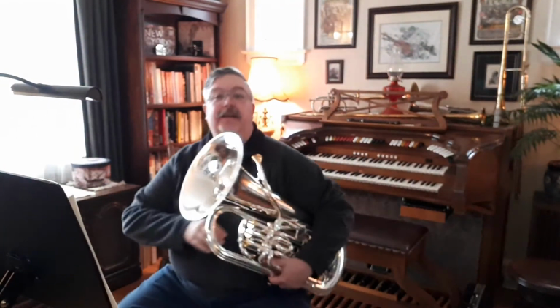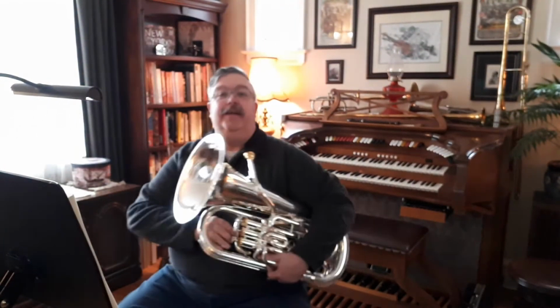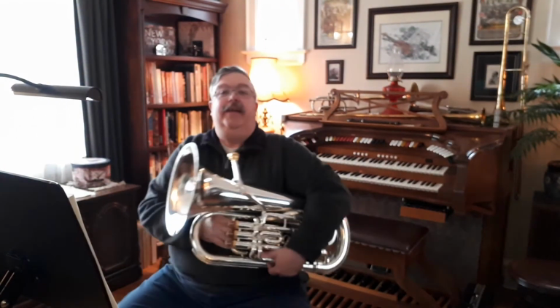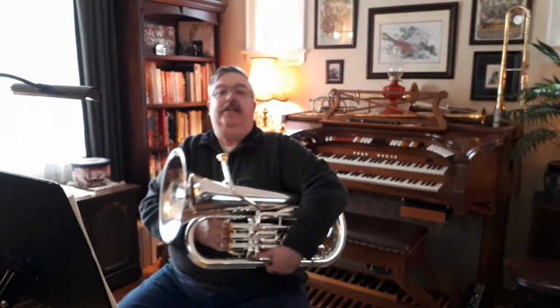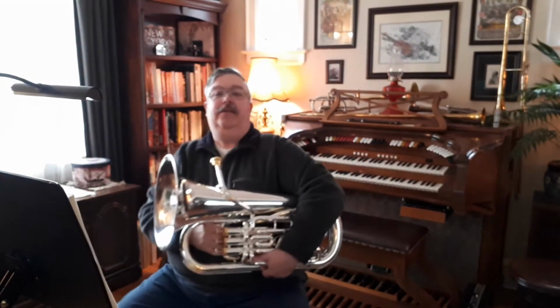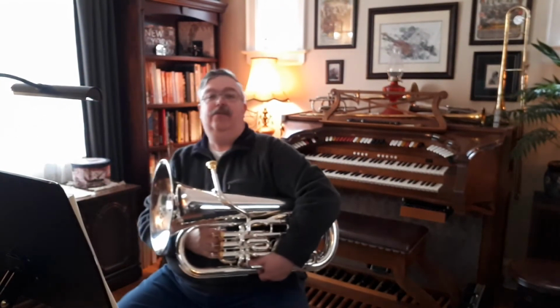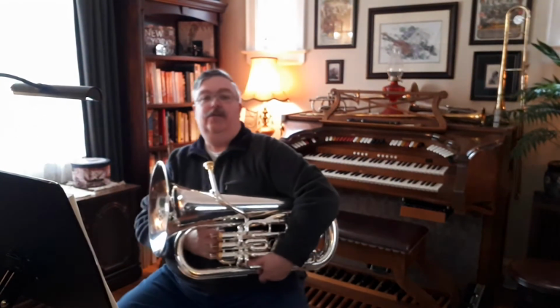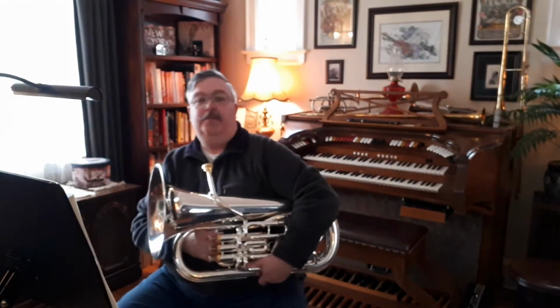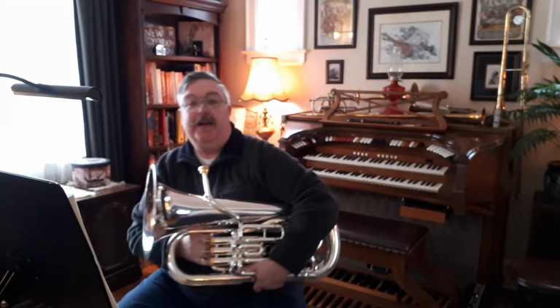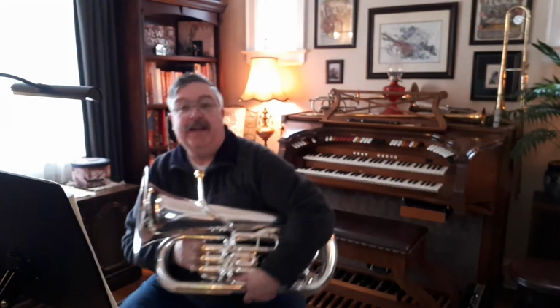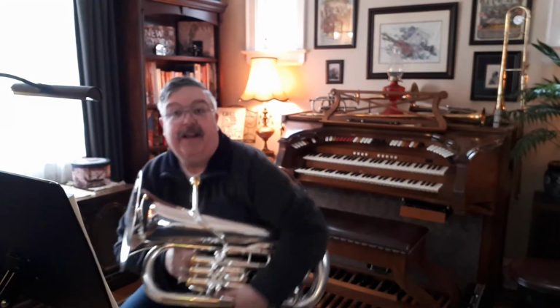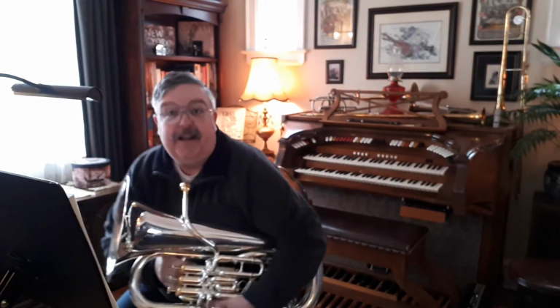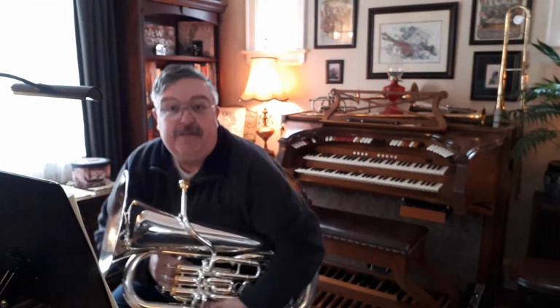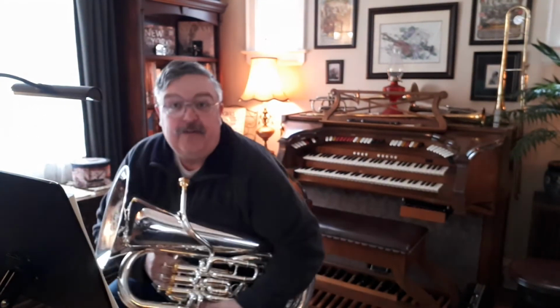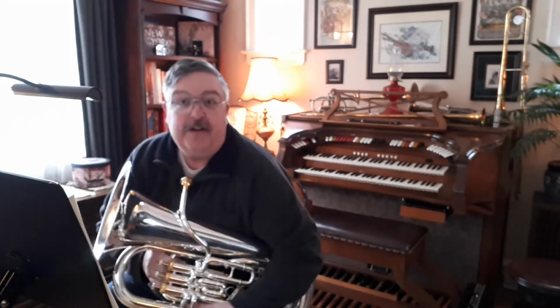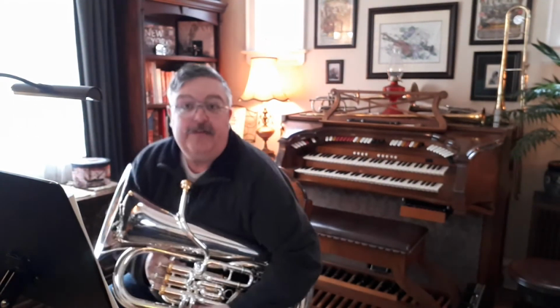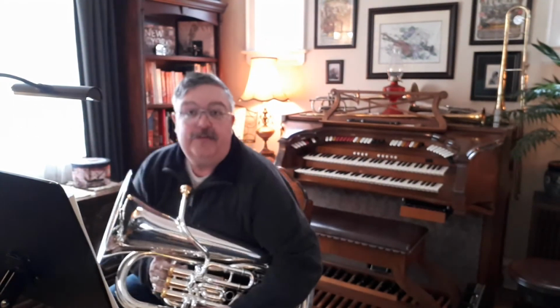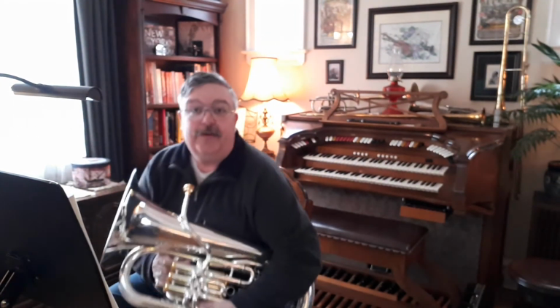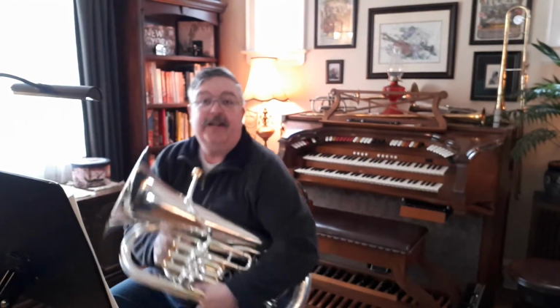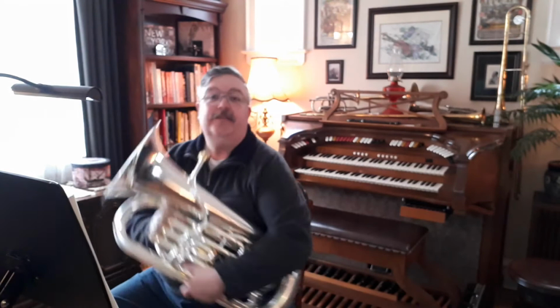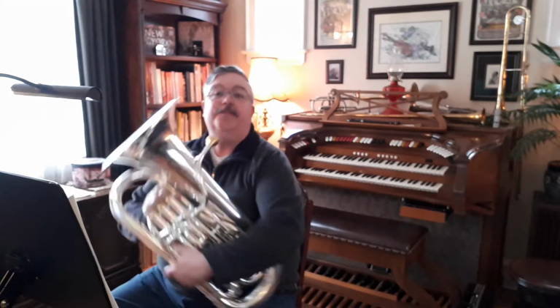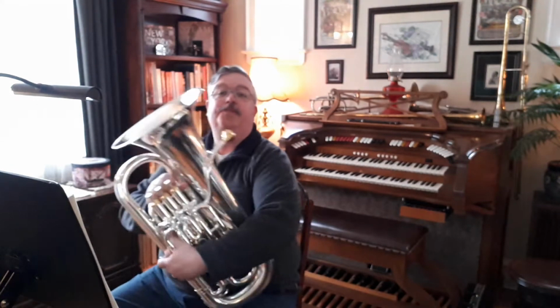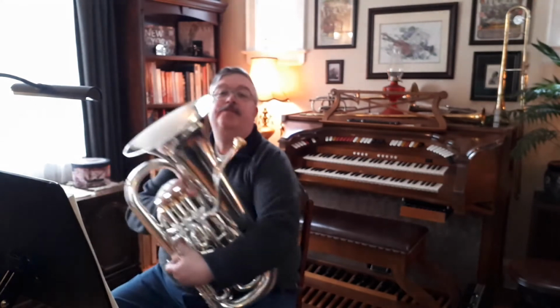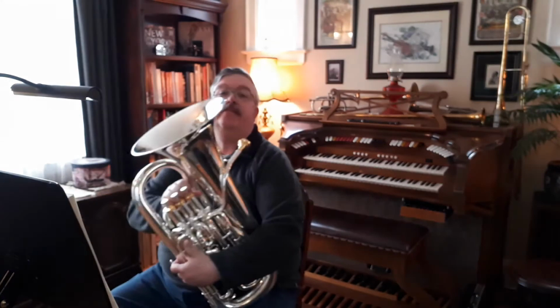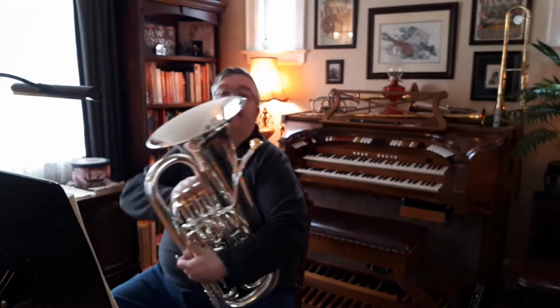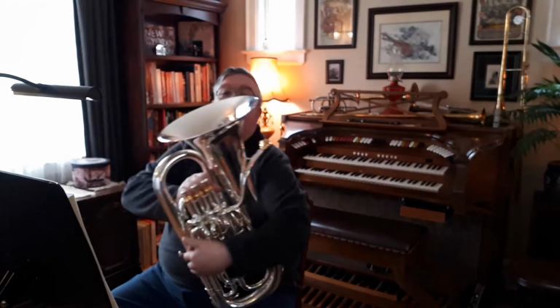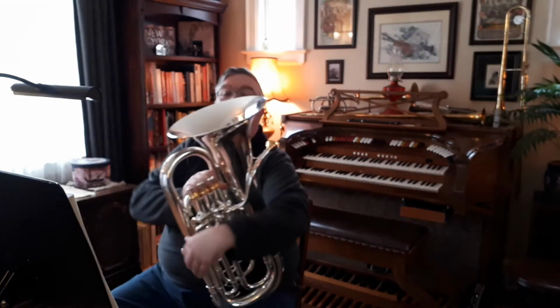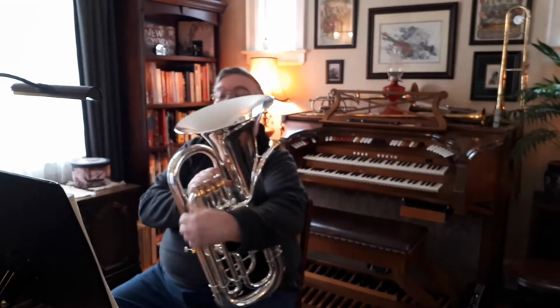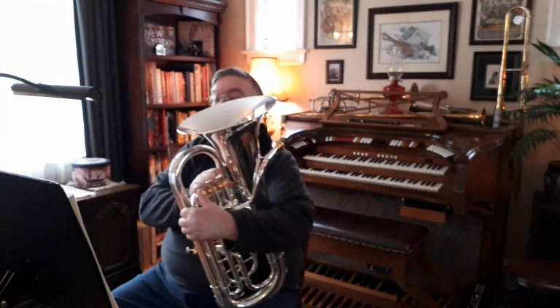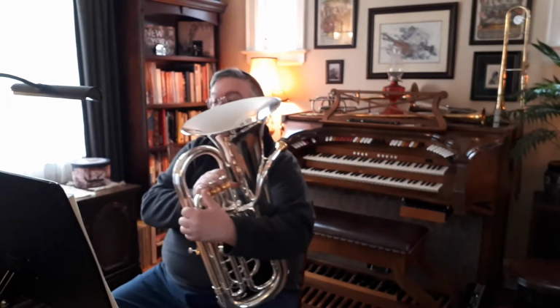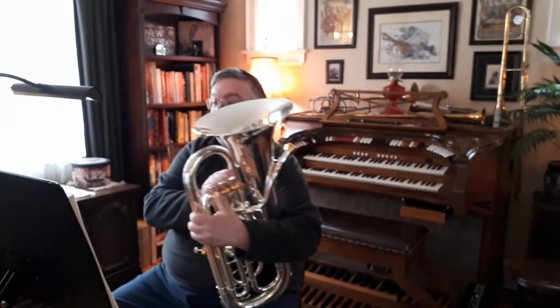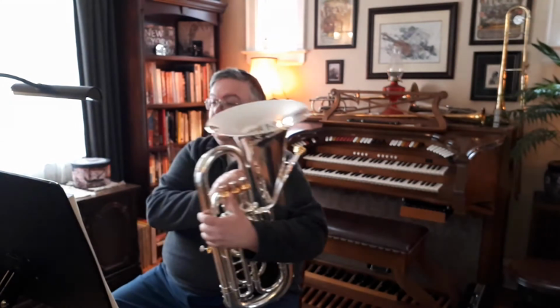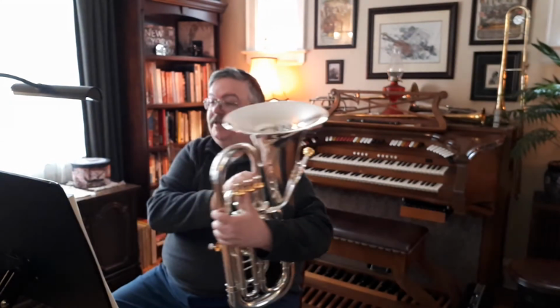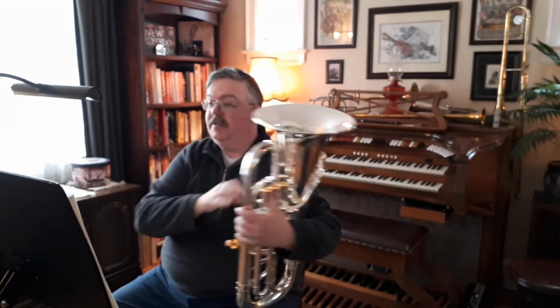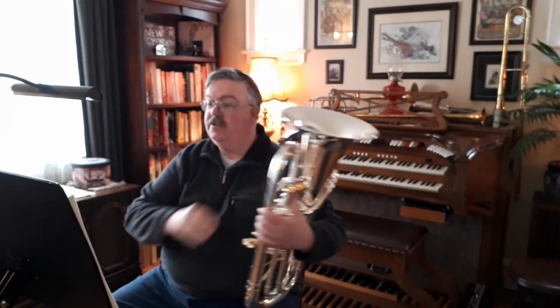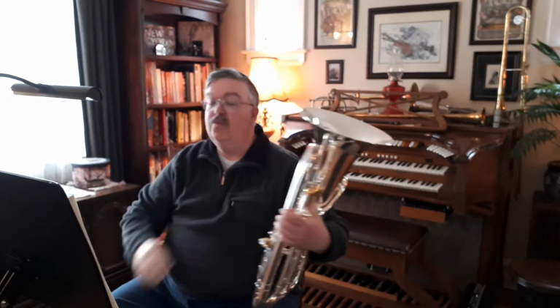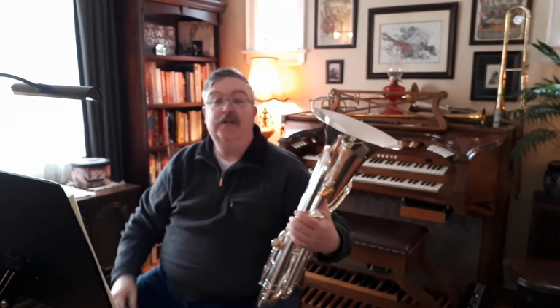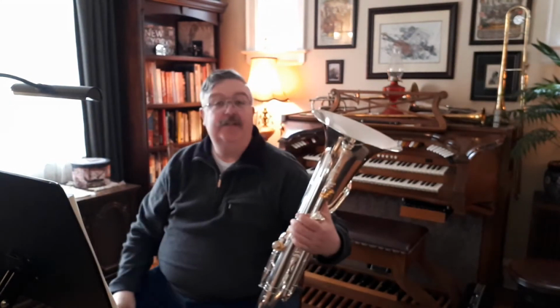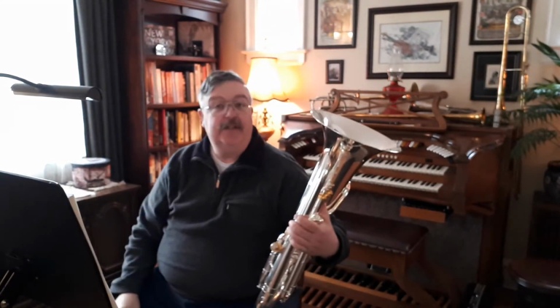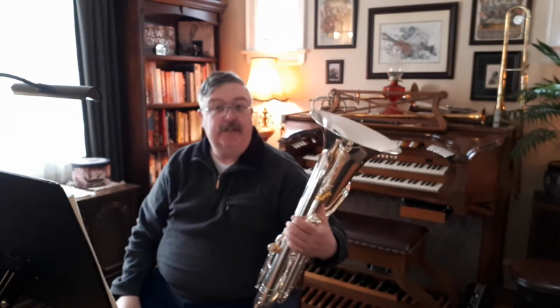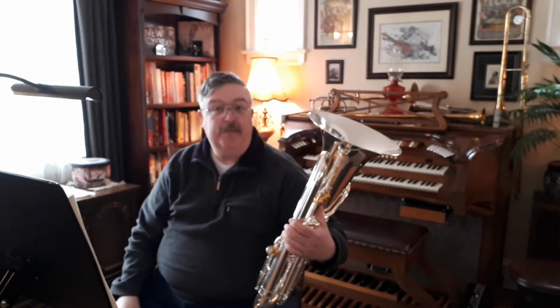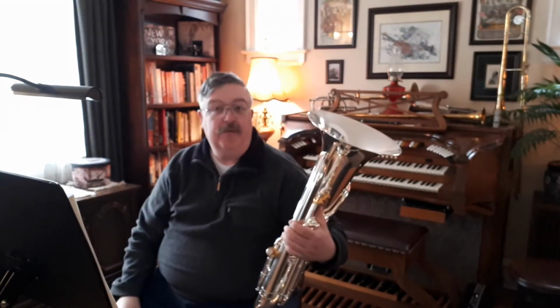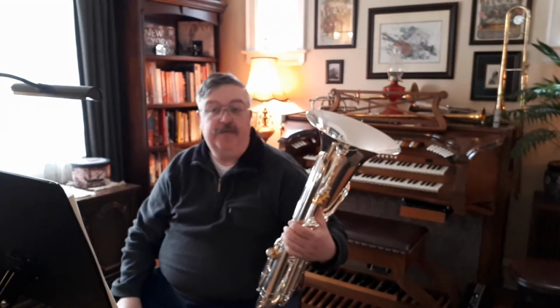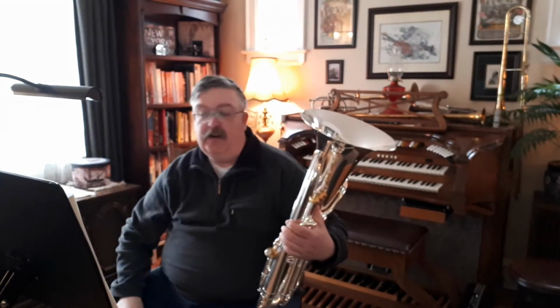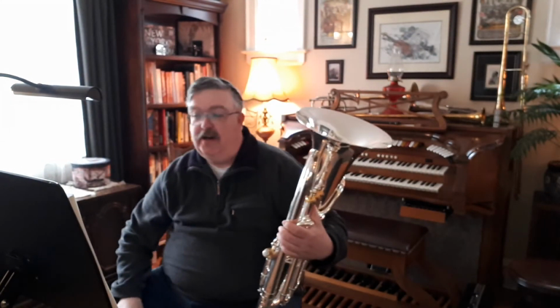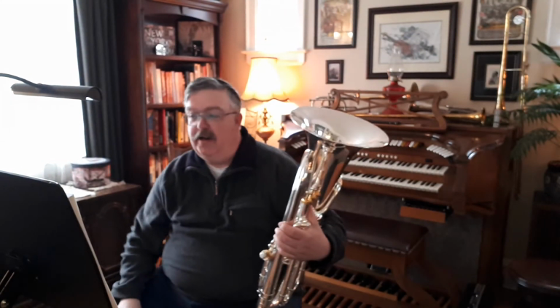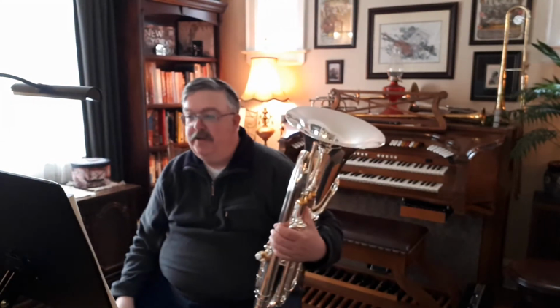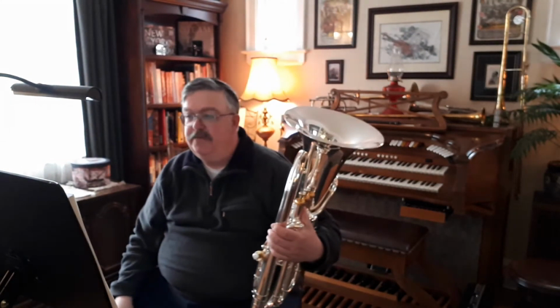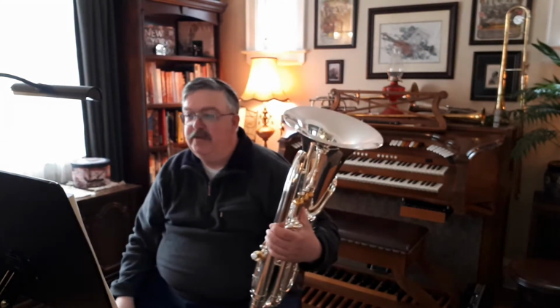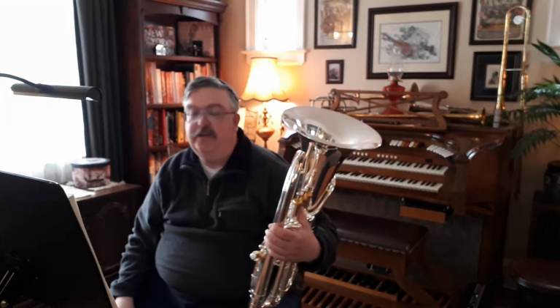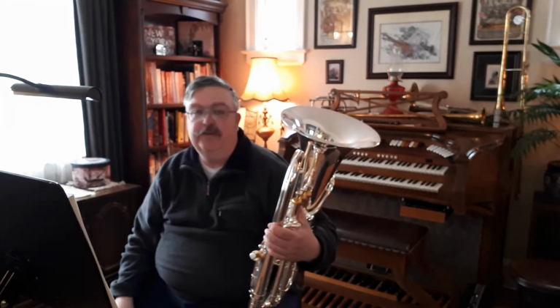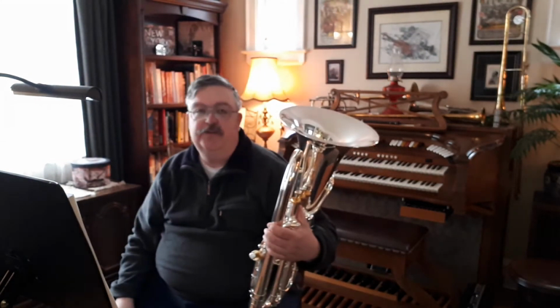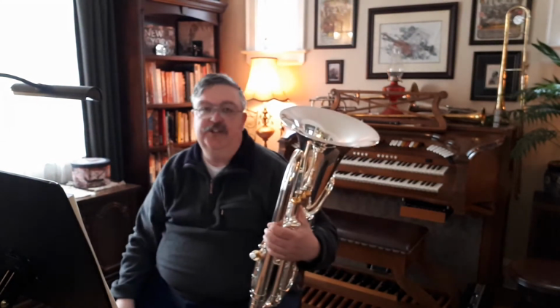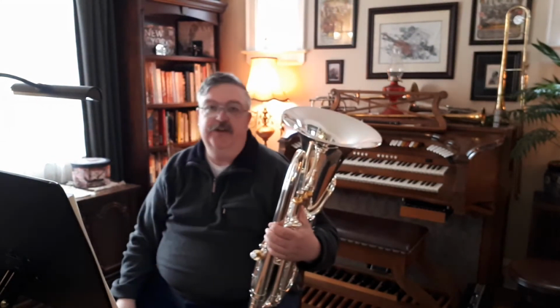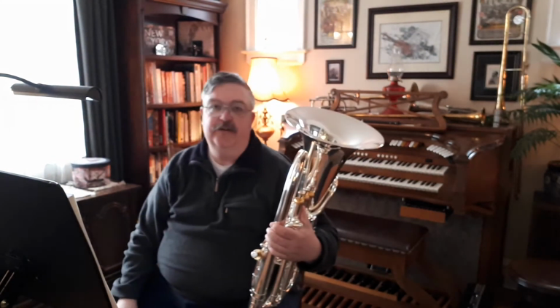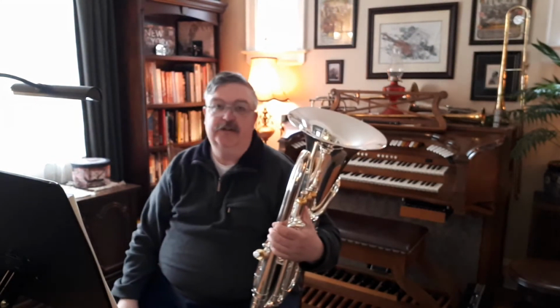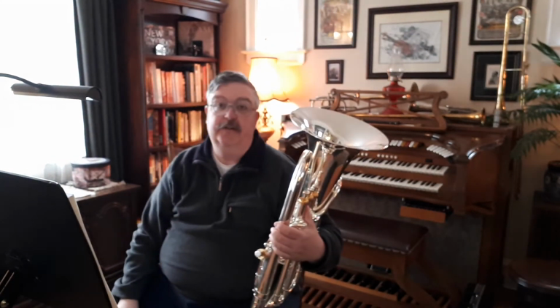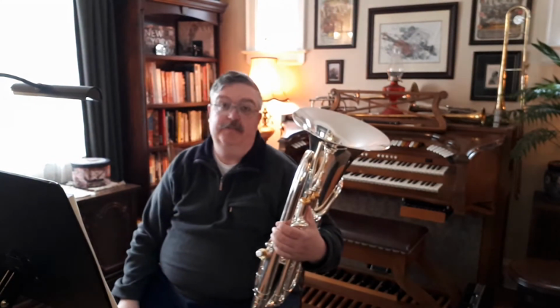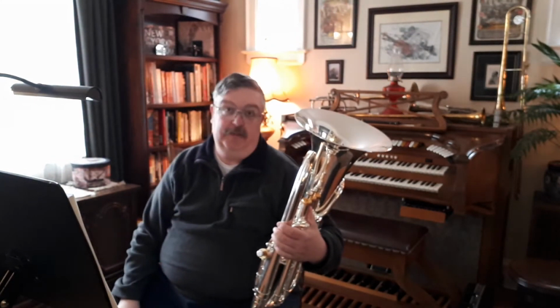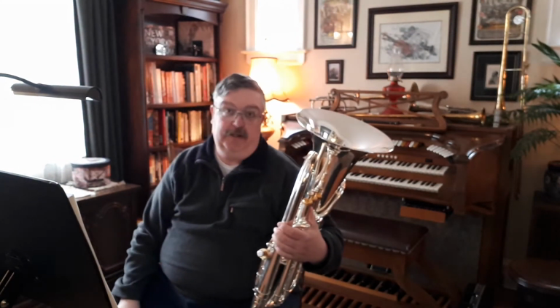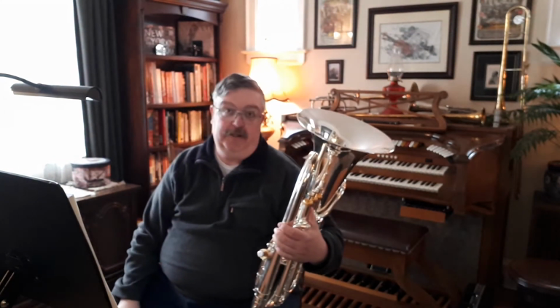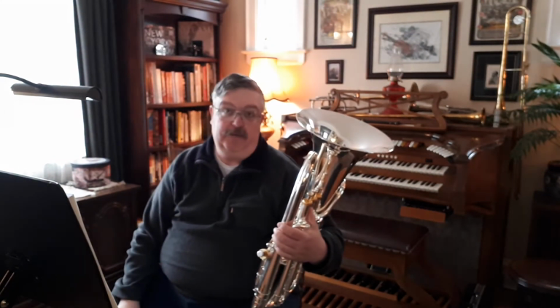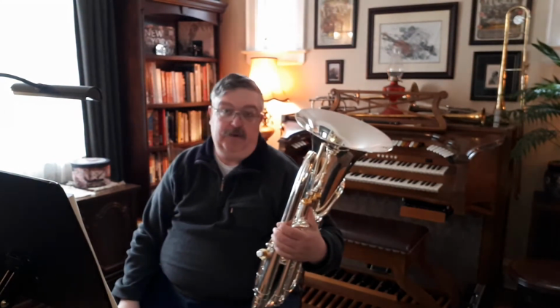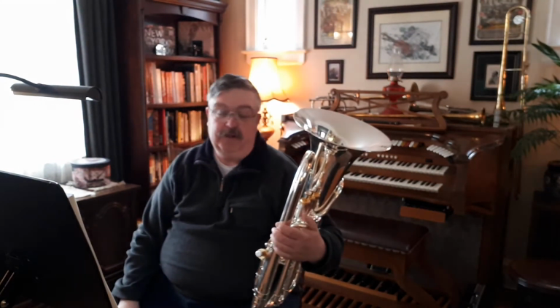Hello, back again for another duet. Great, this one's number five, another generic melody one.